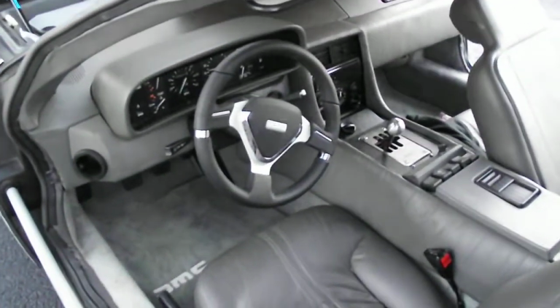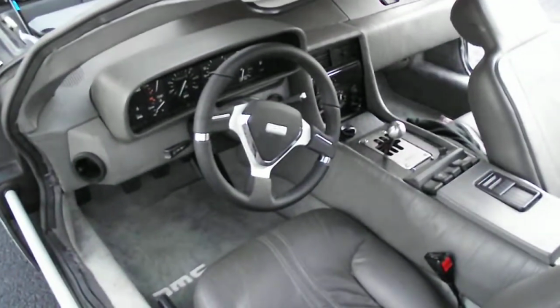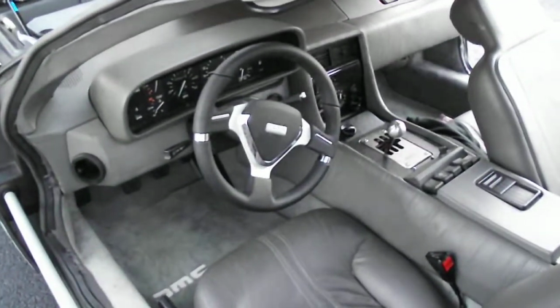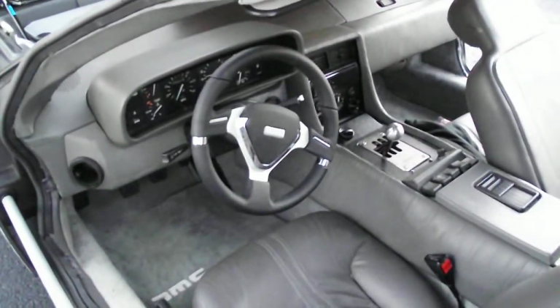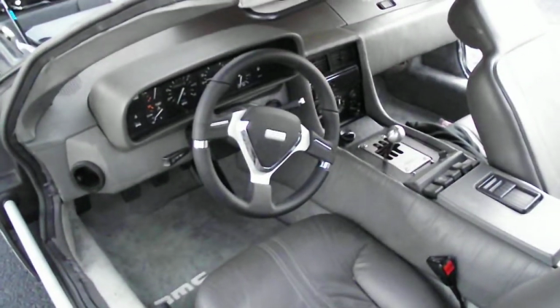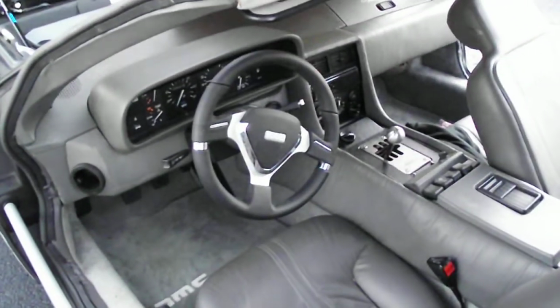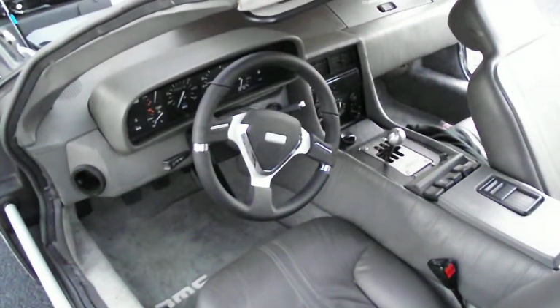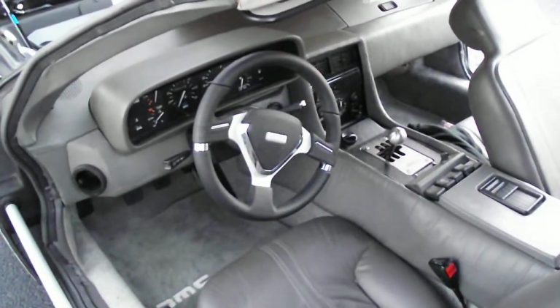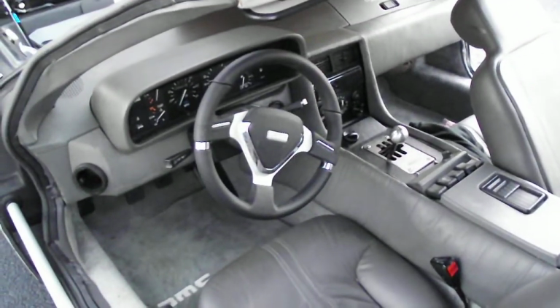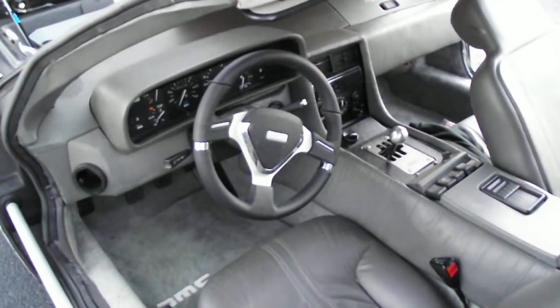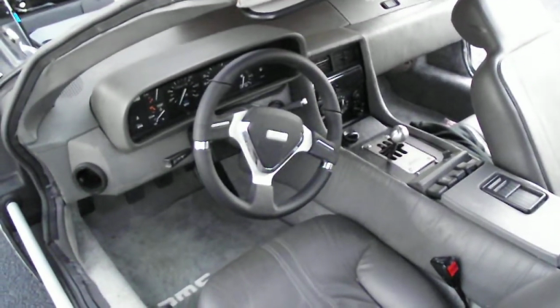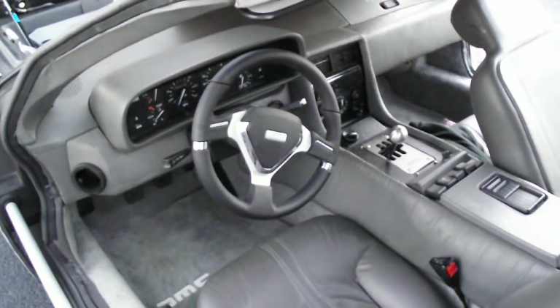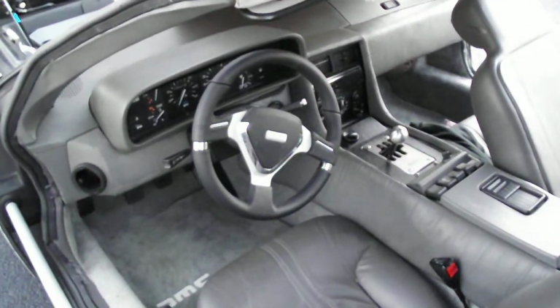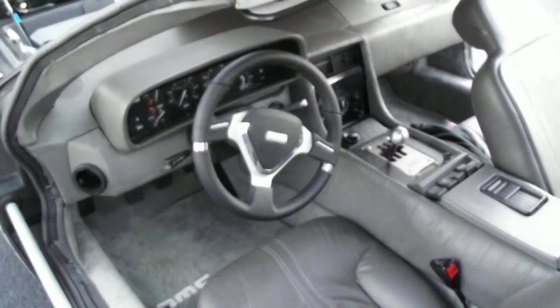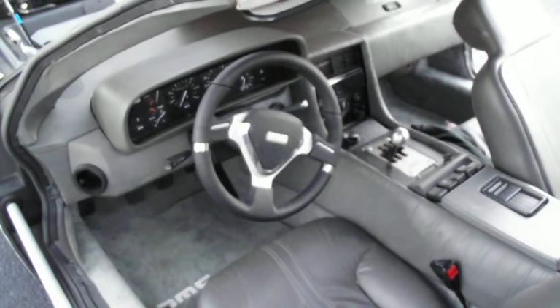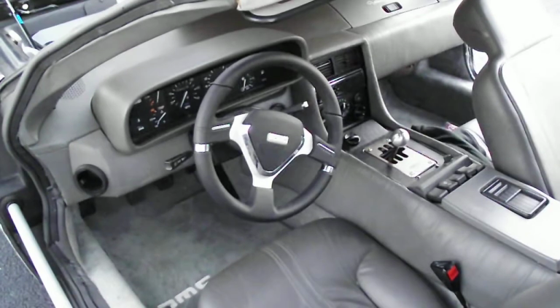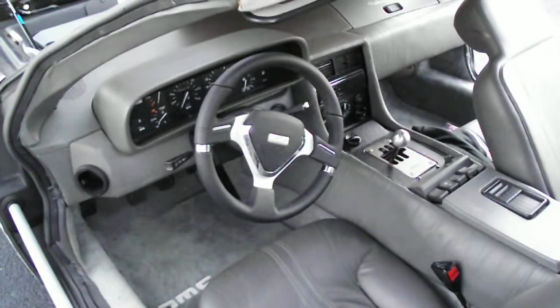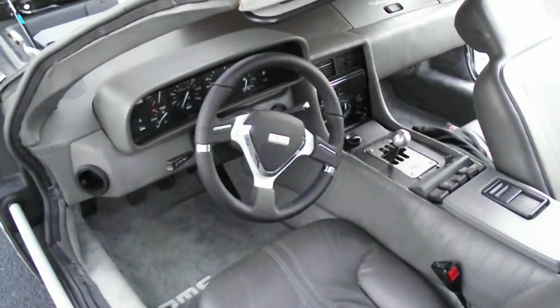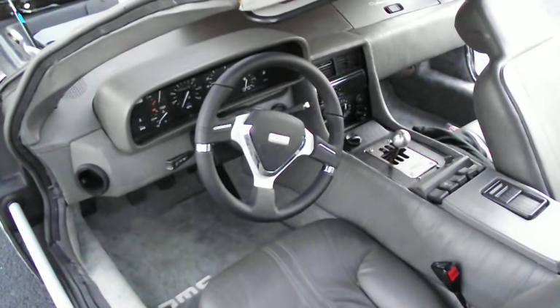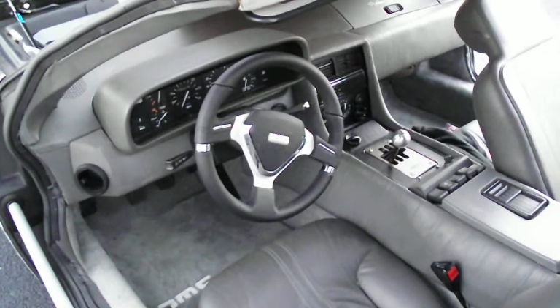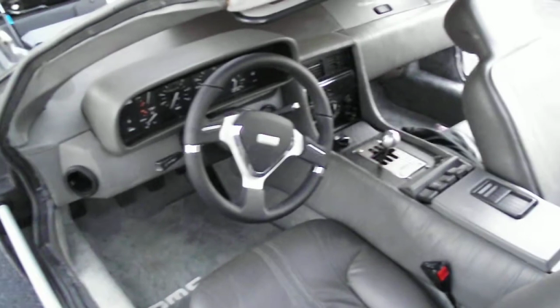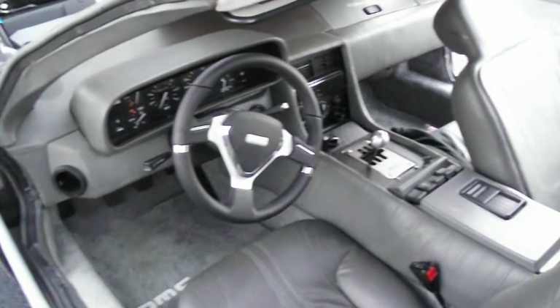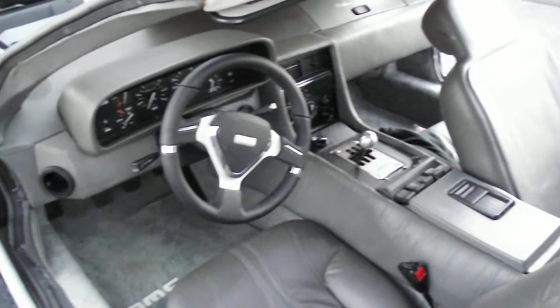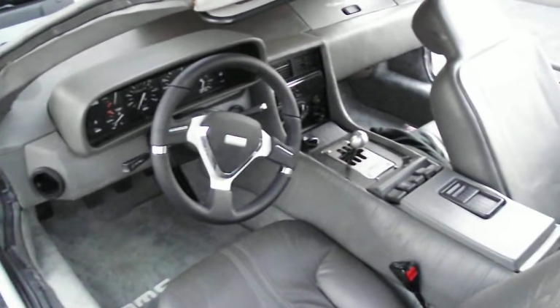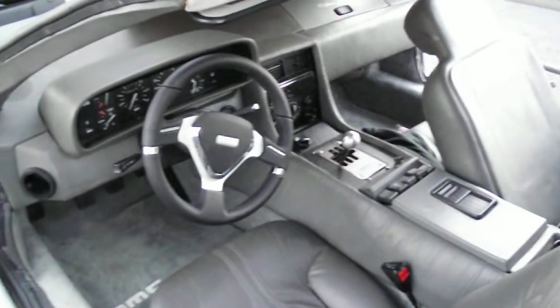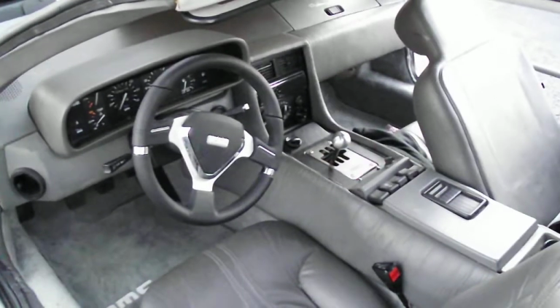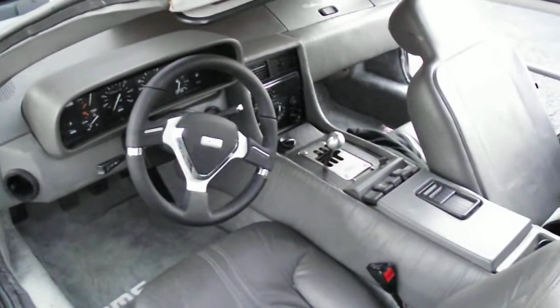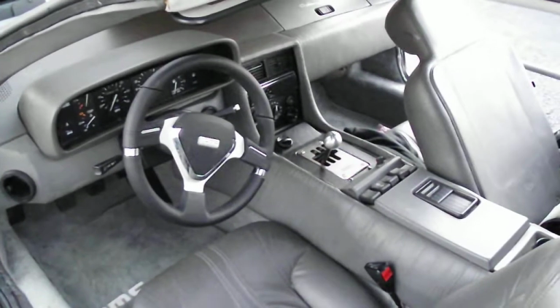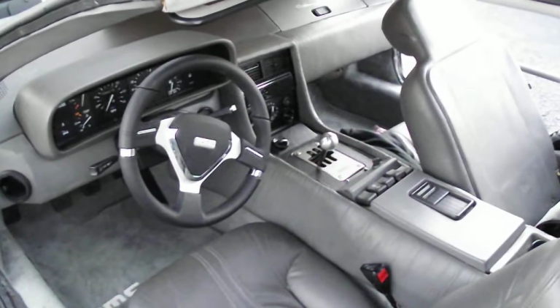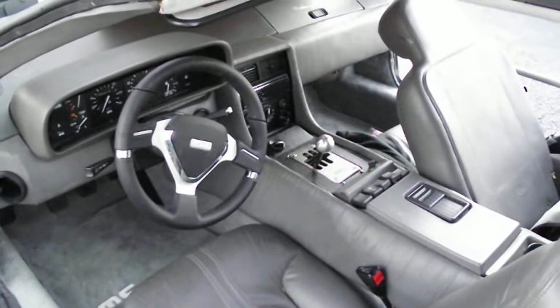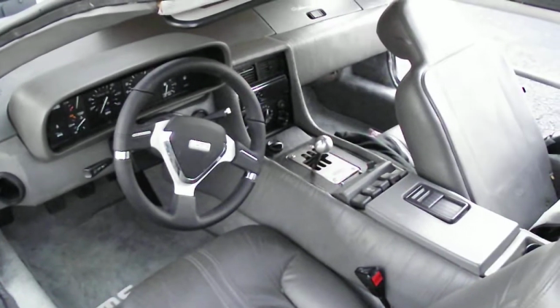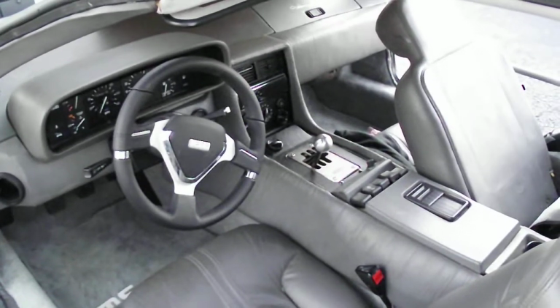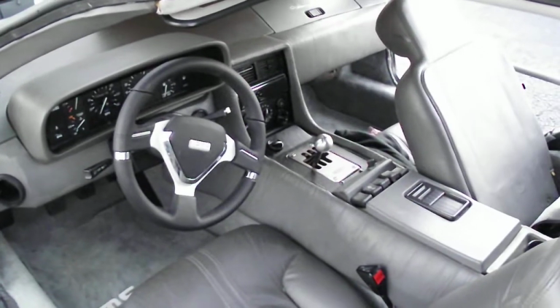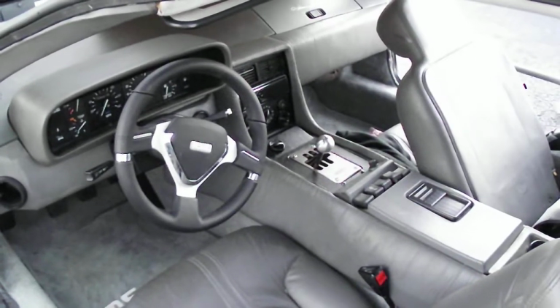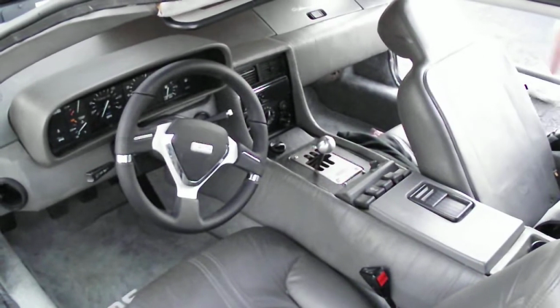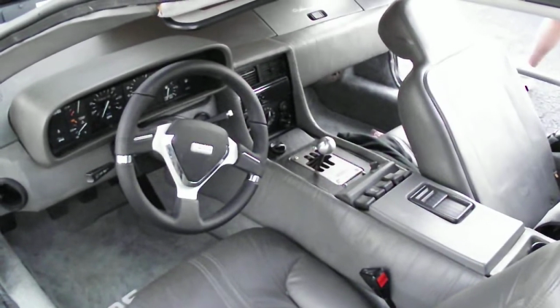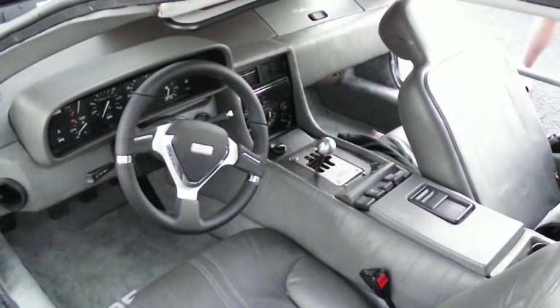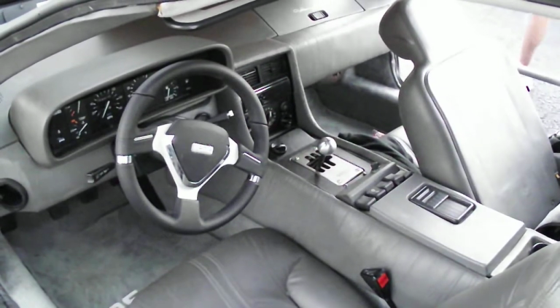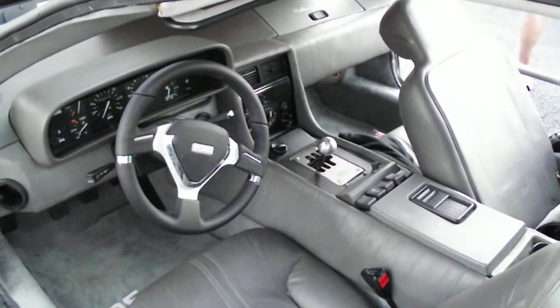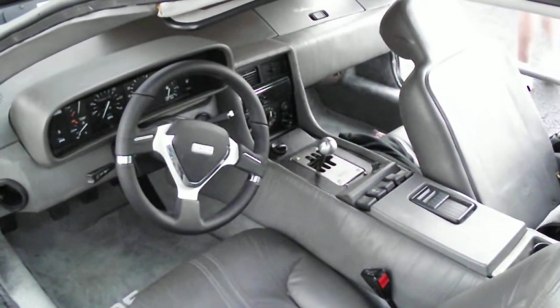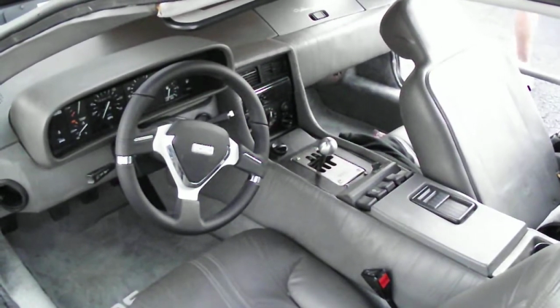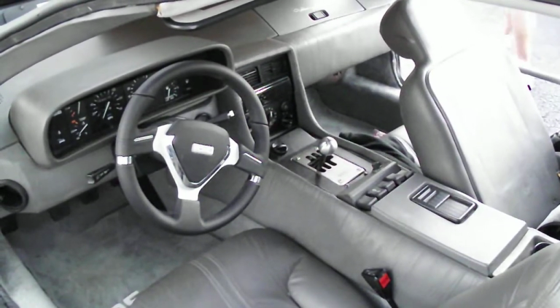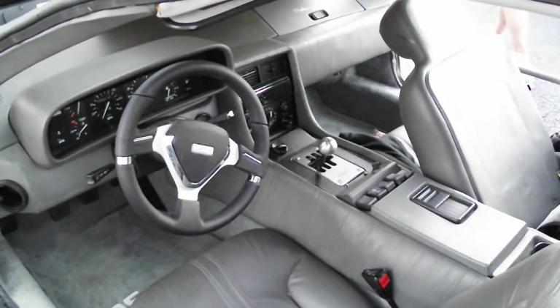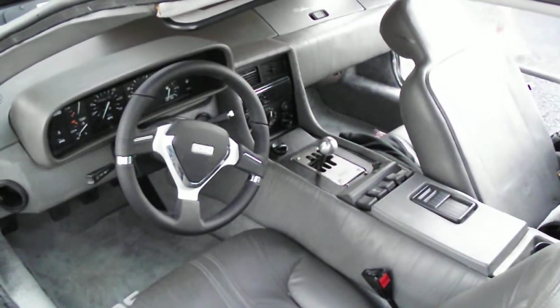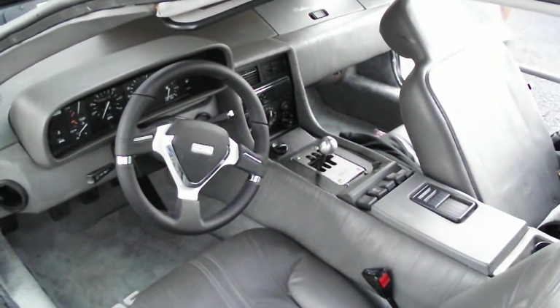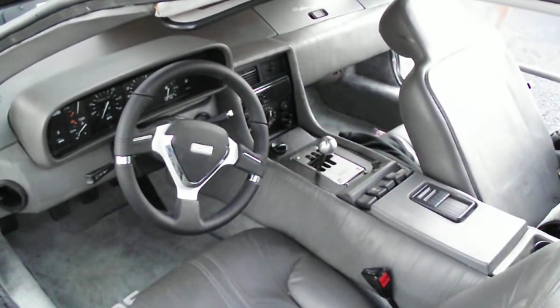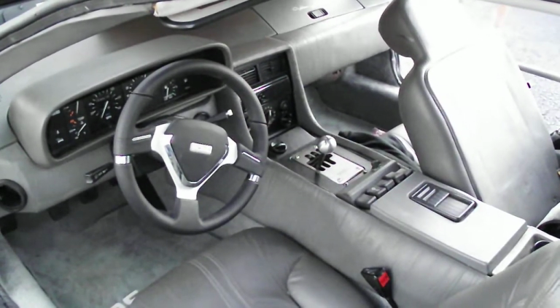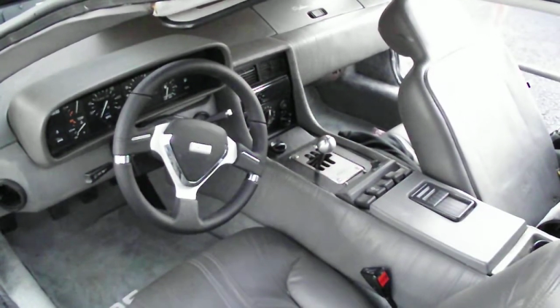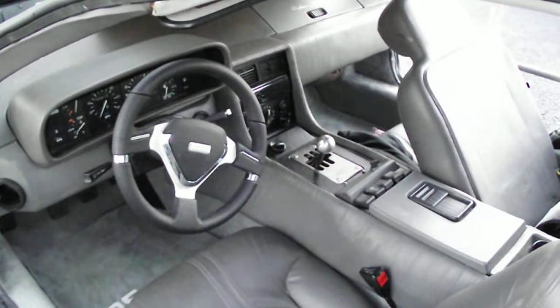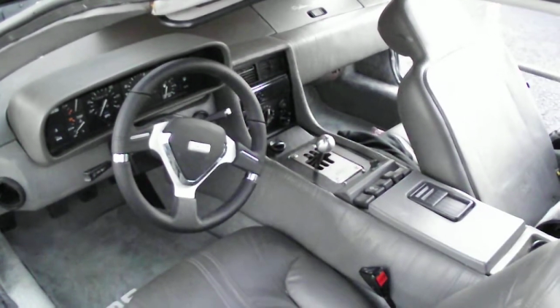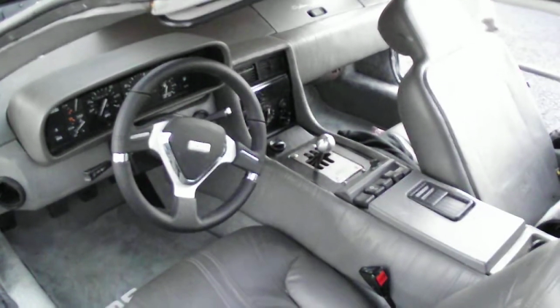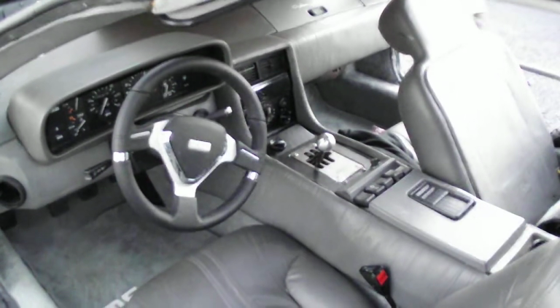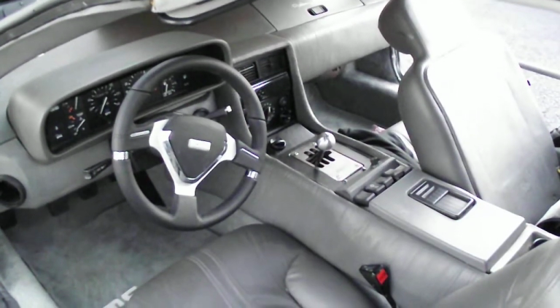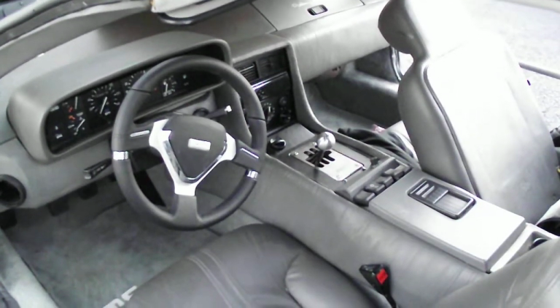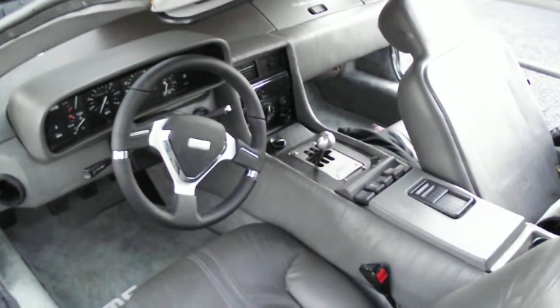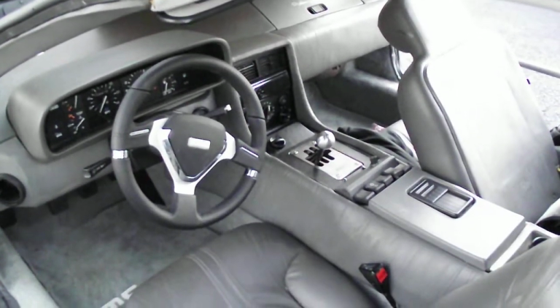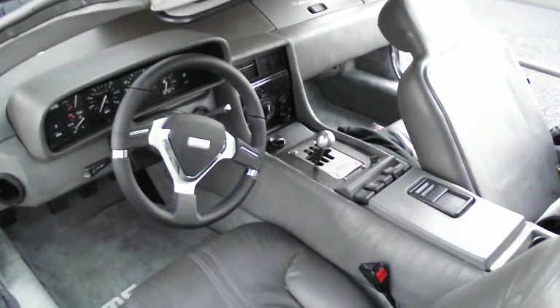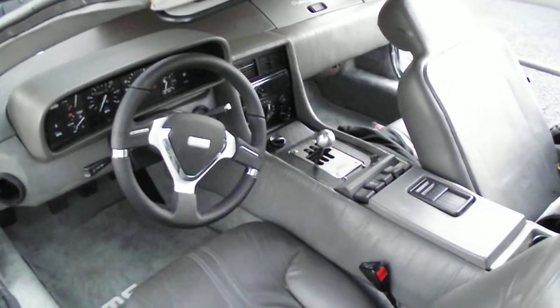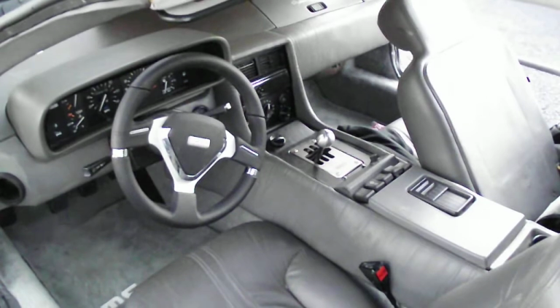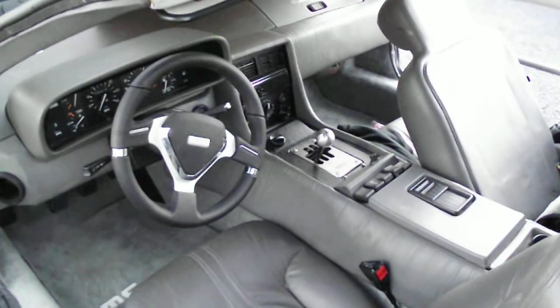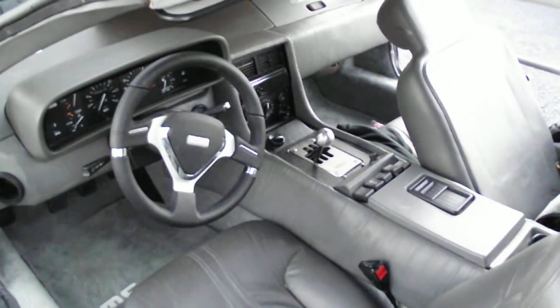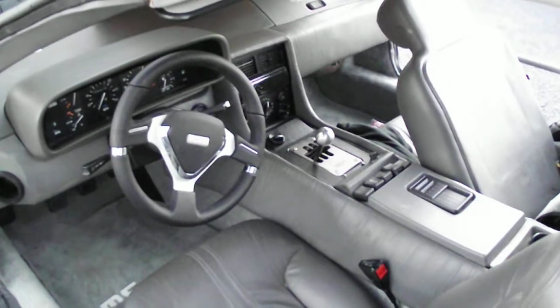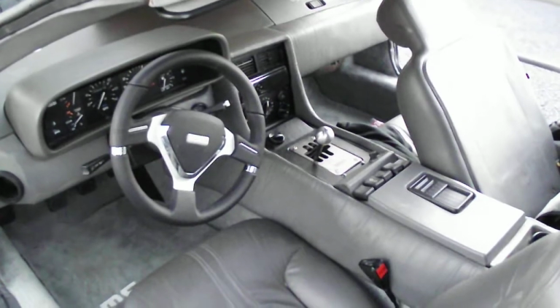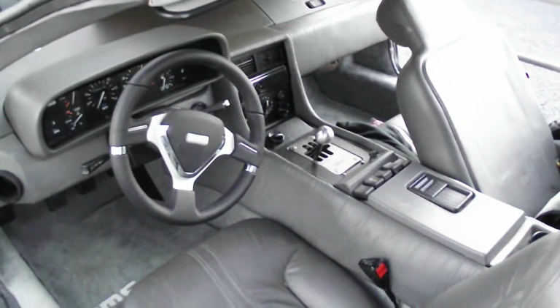Brand new Momo steering wheel, brand new gated shifter kit with a stainless shifter handle.